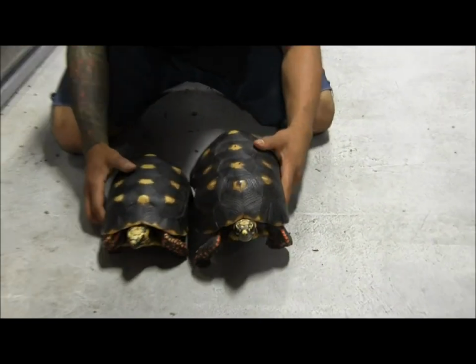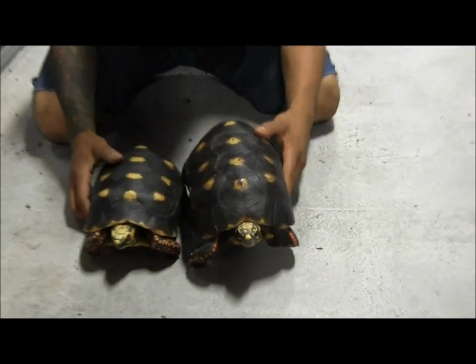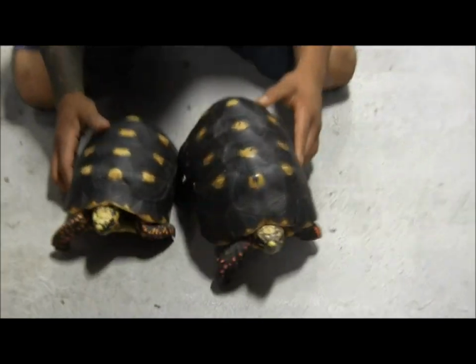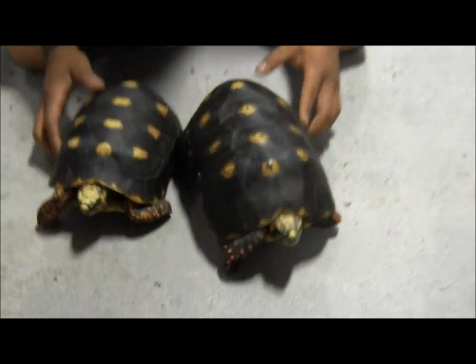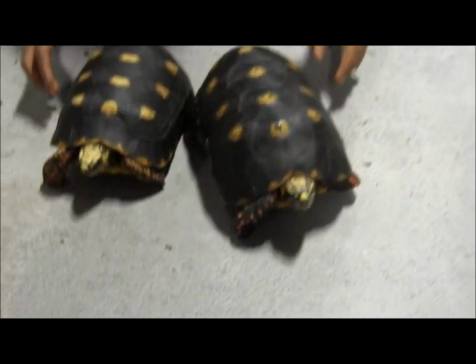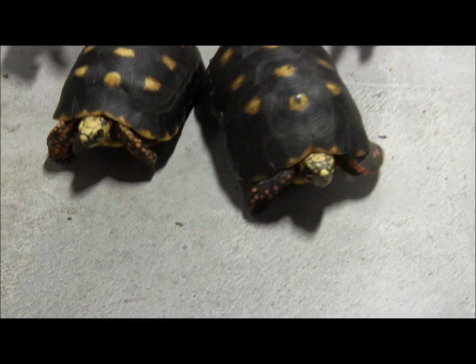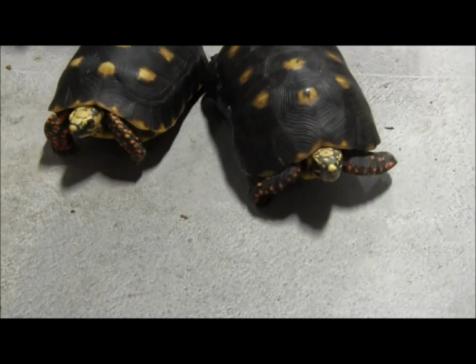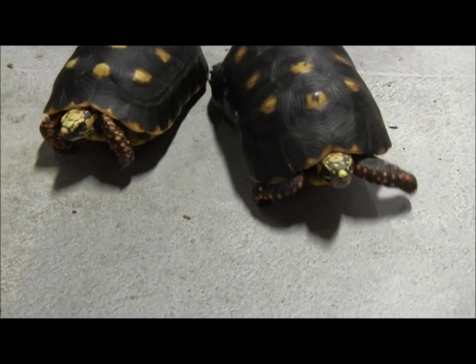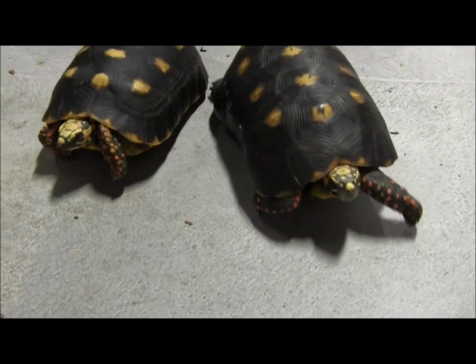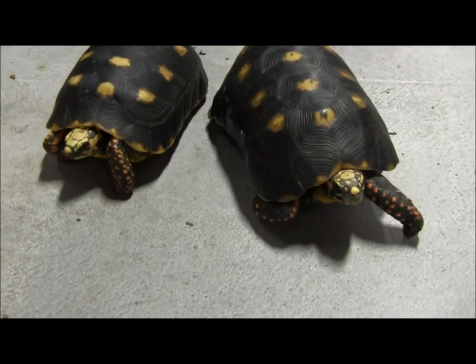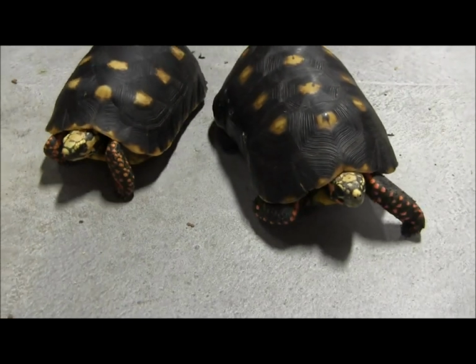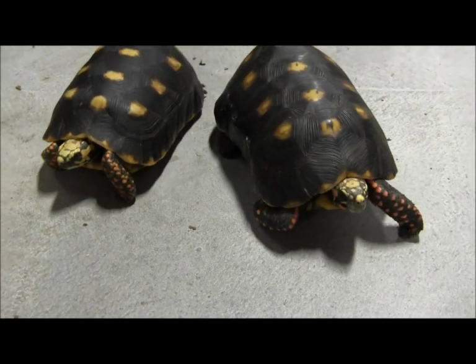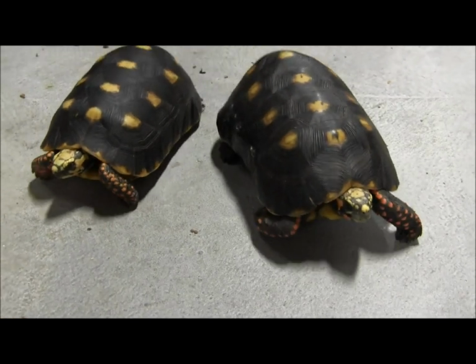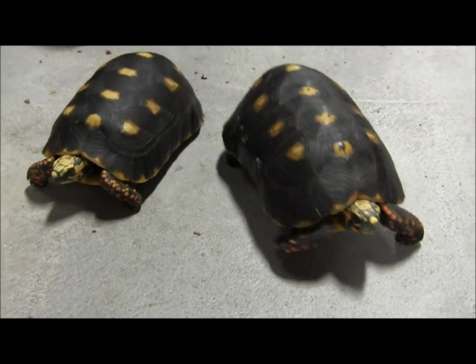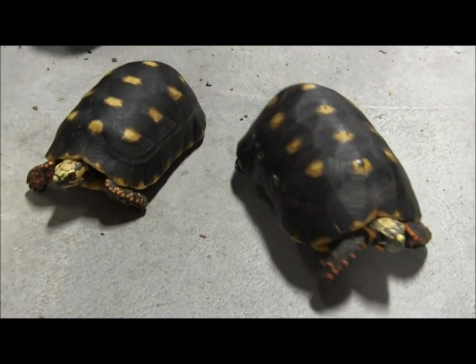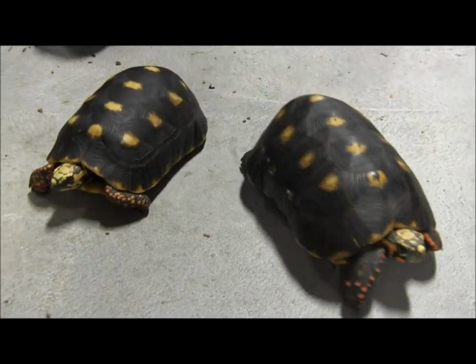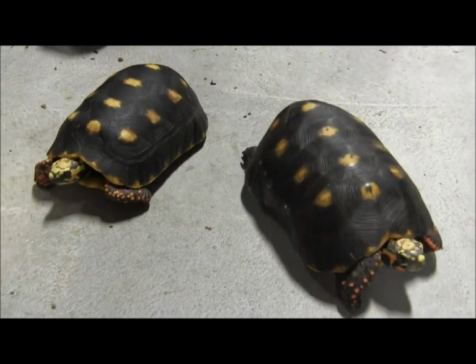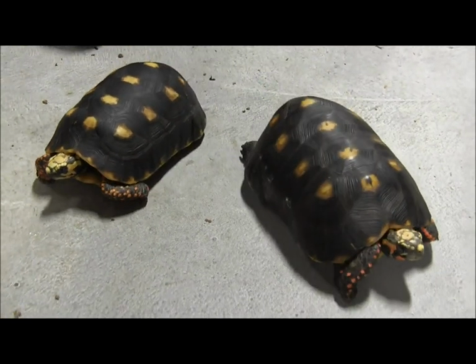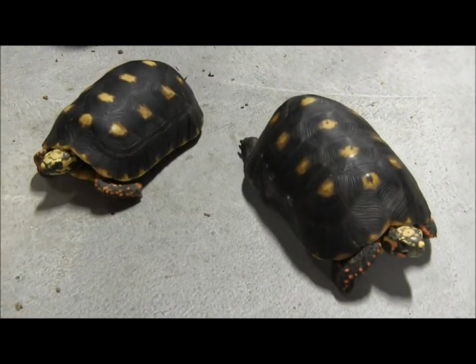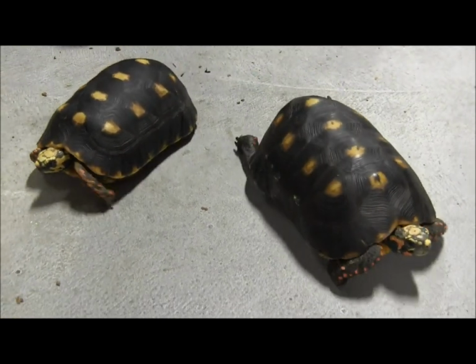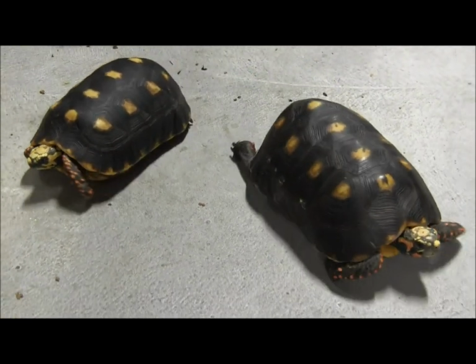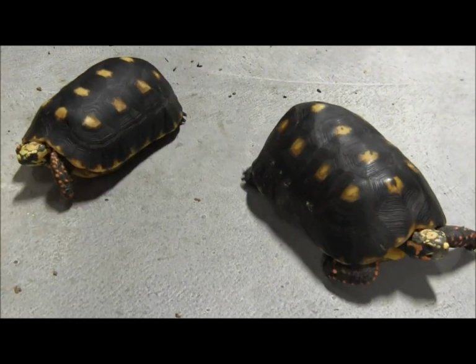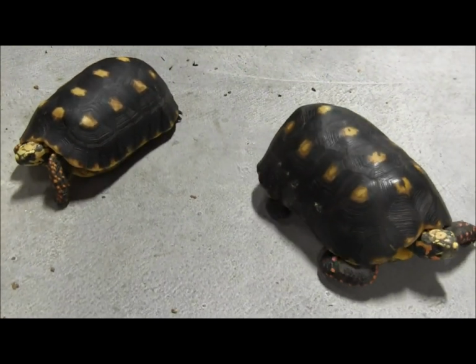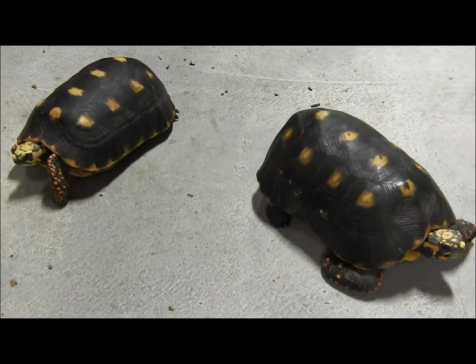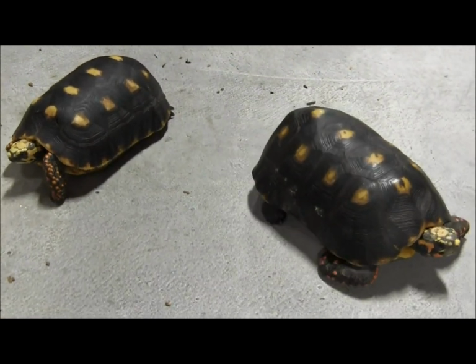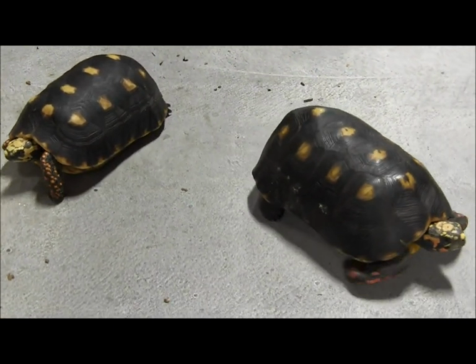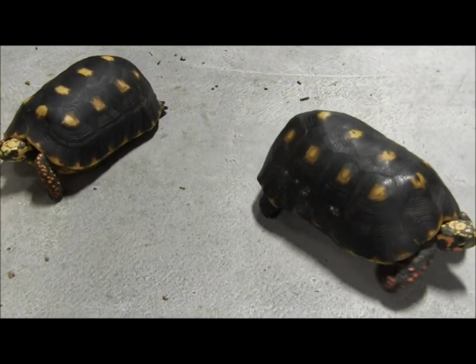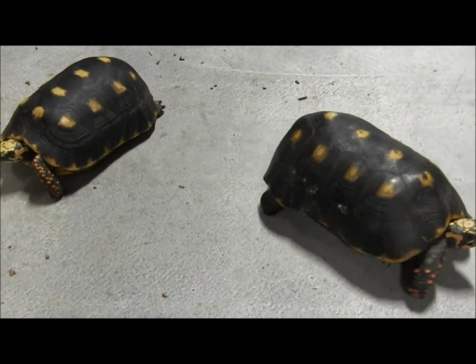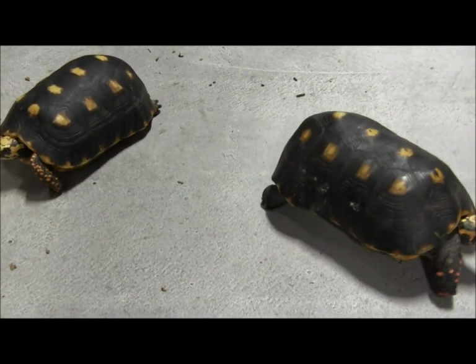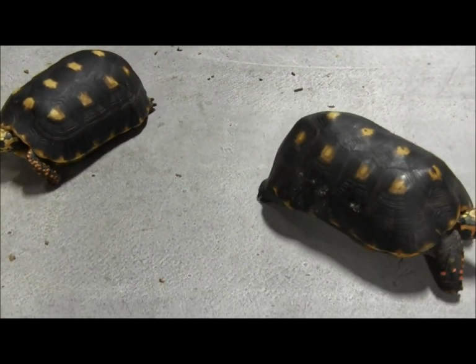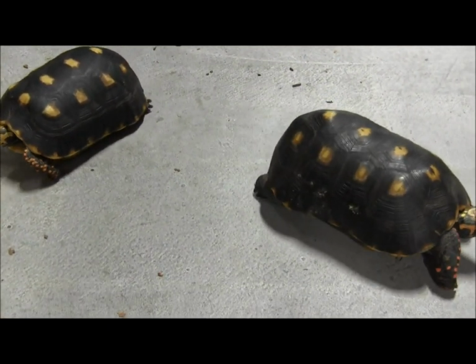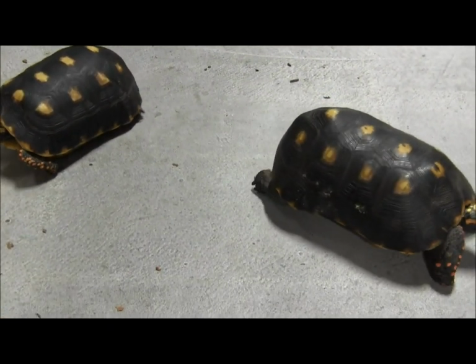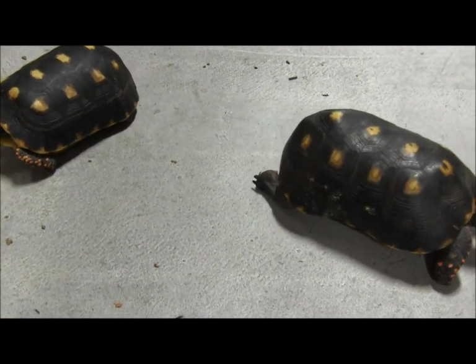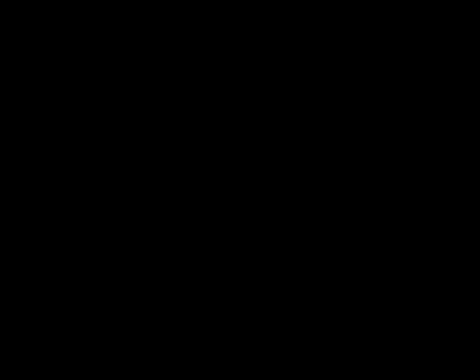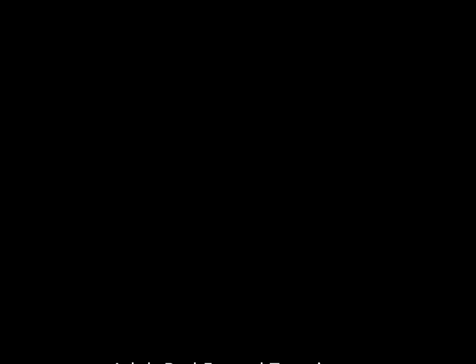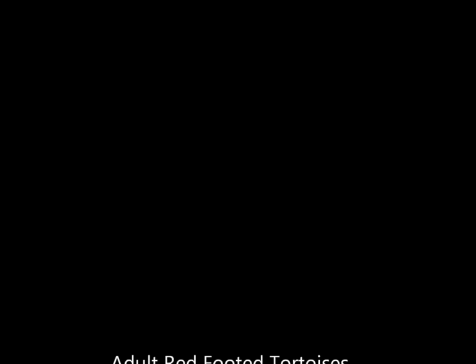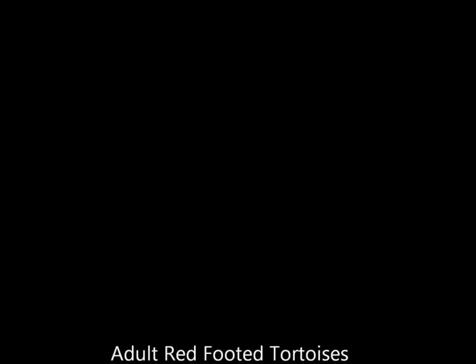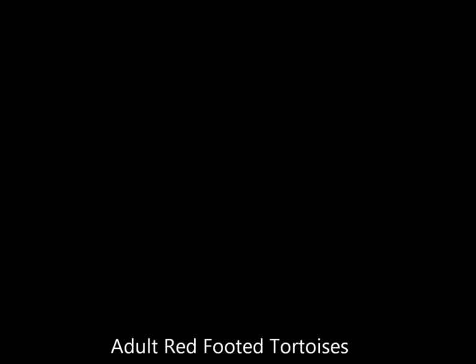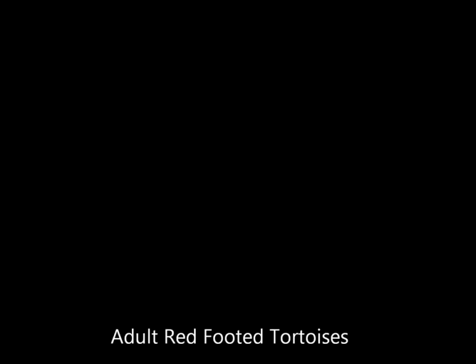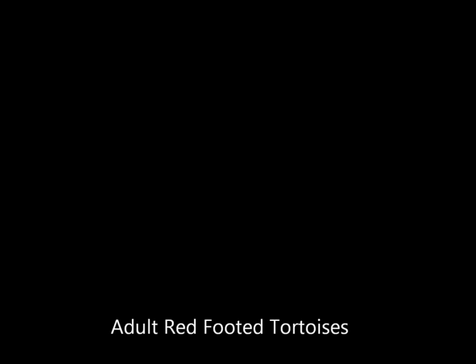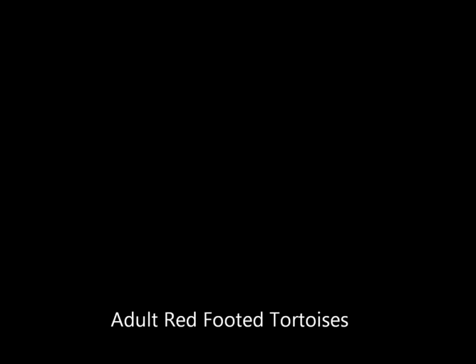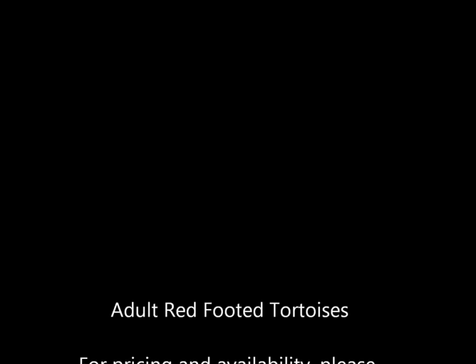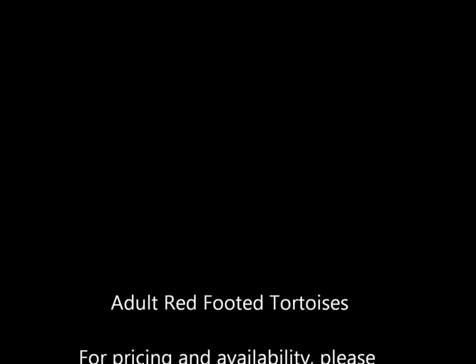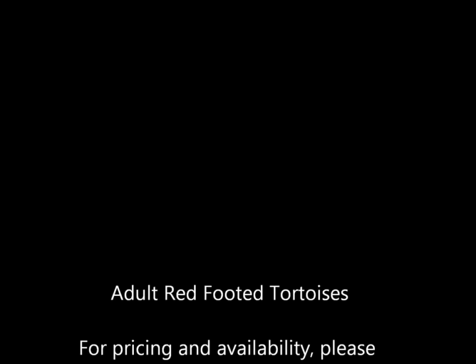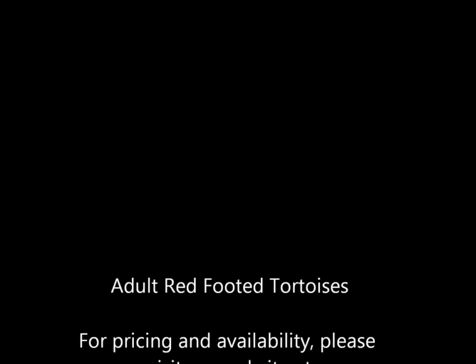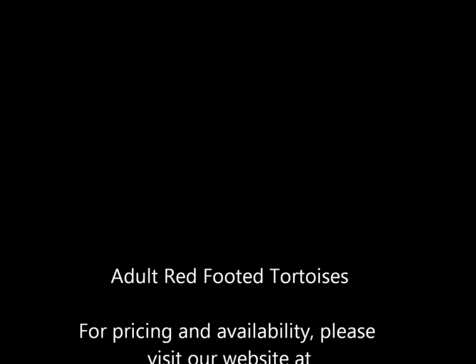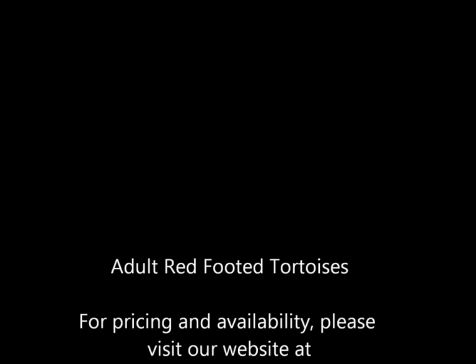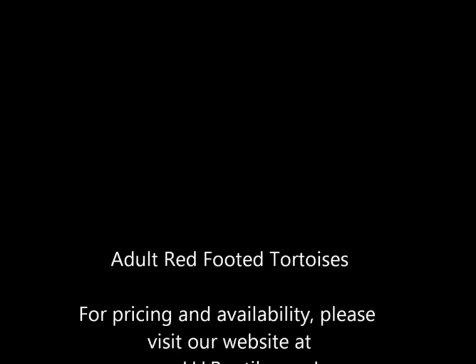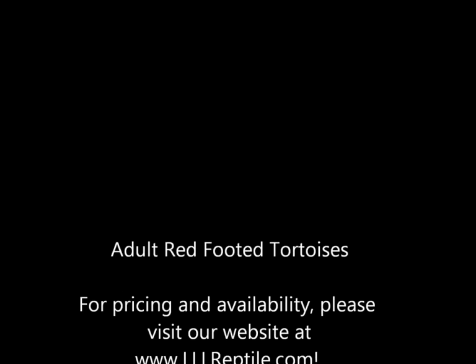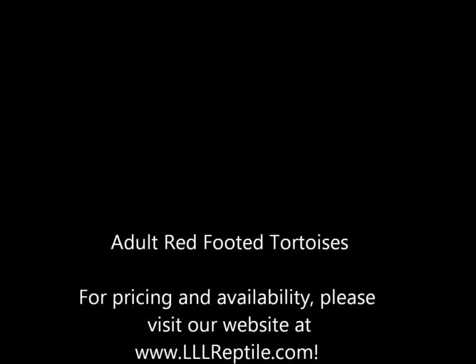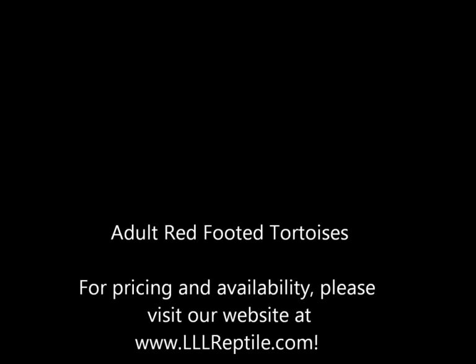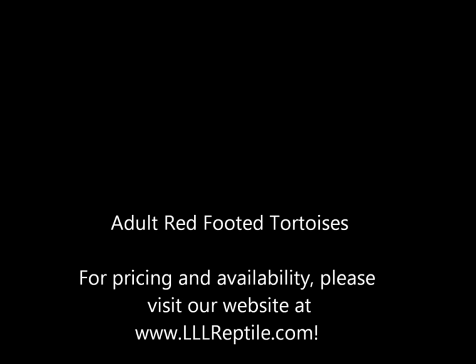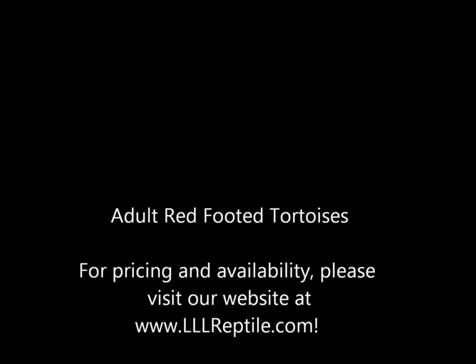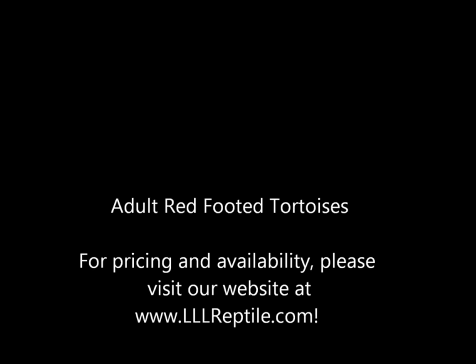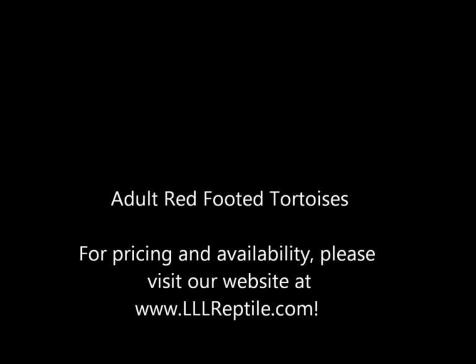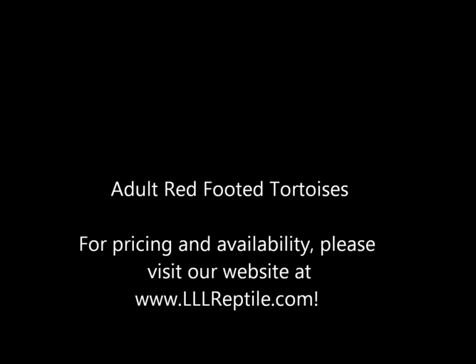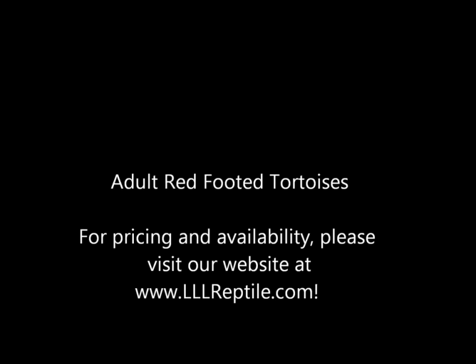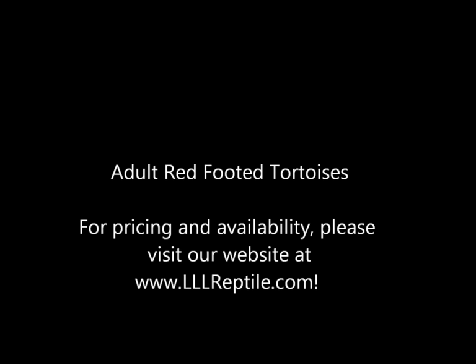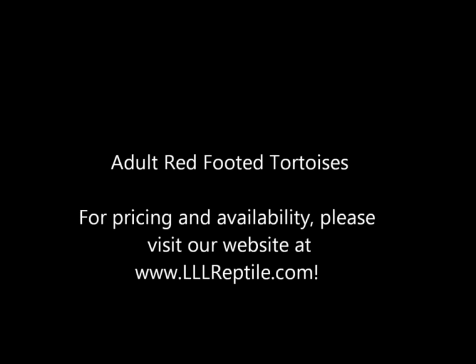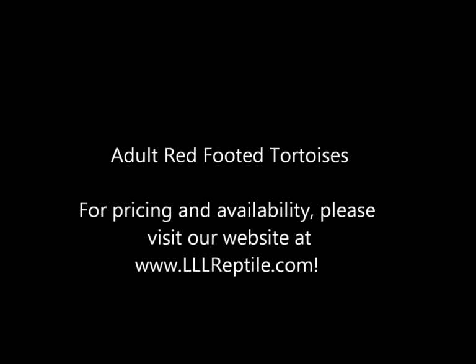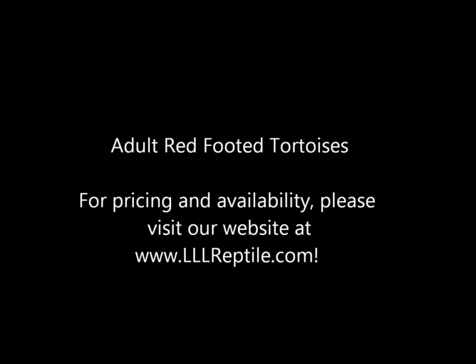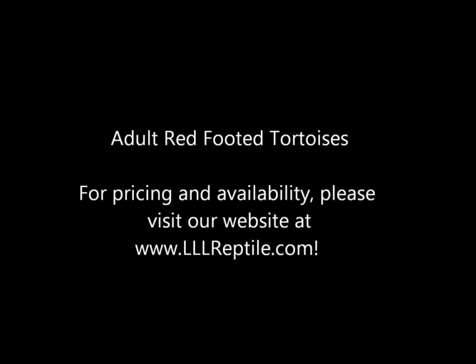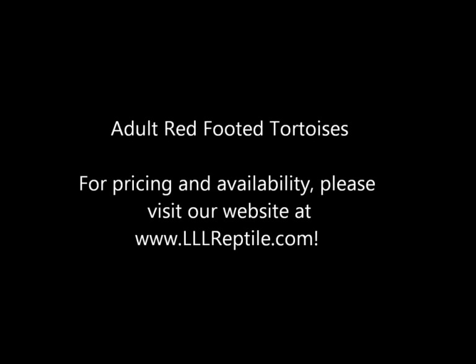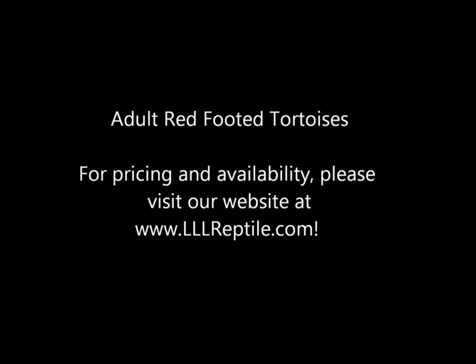If you have more questions just check them out and let us know. Thank you guys.